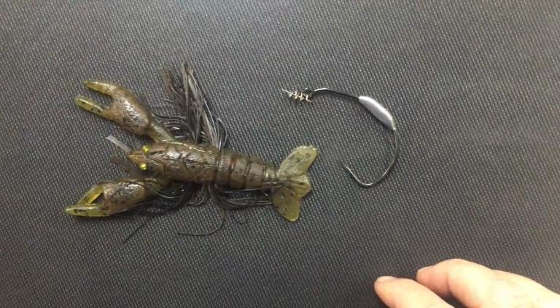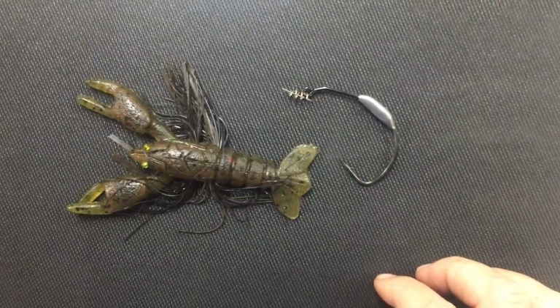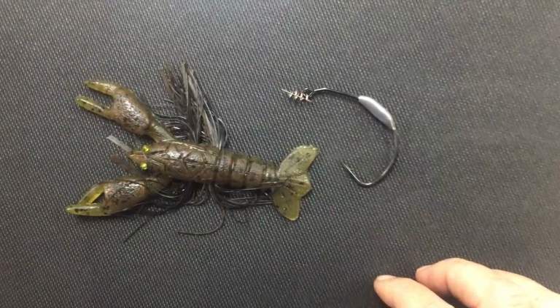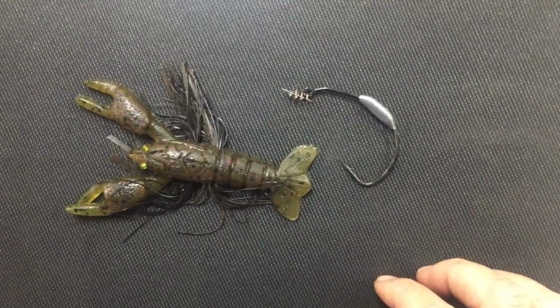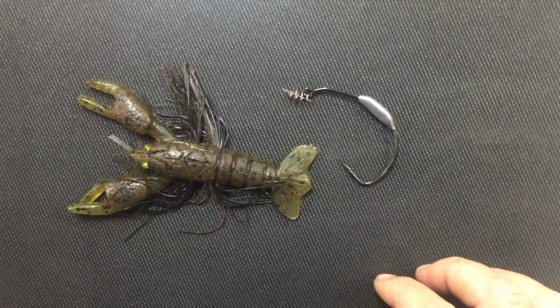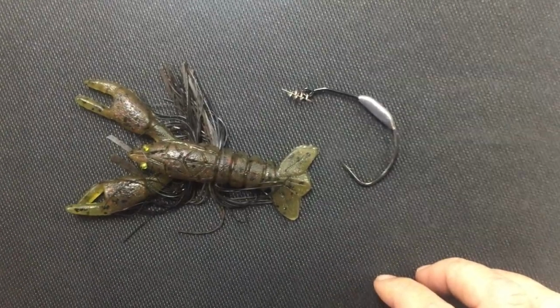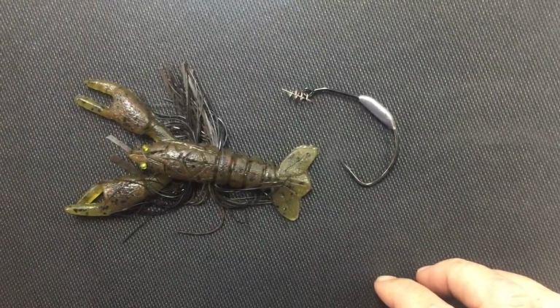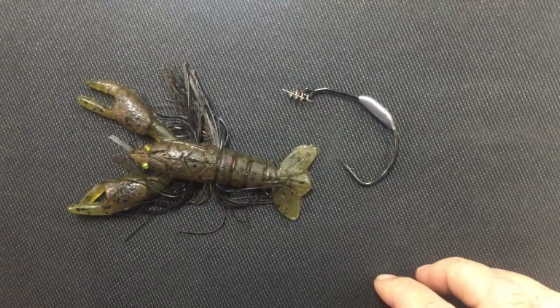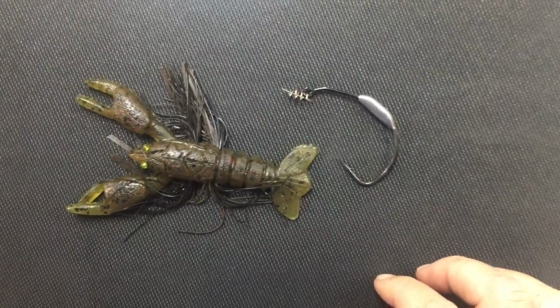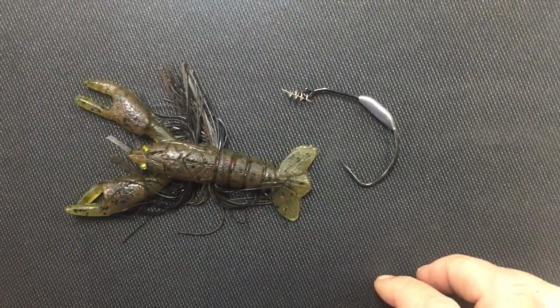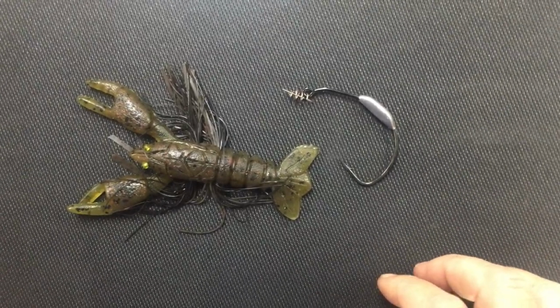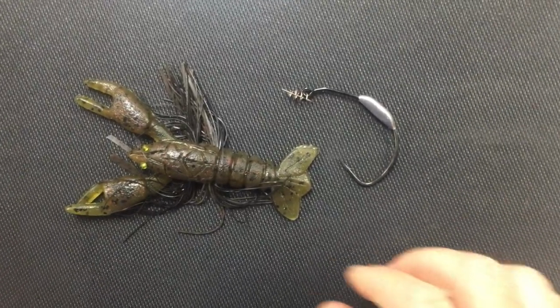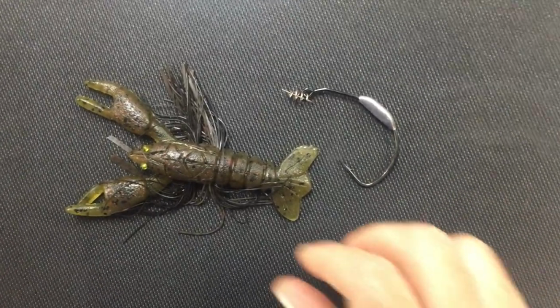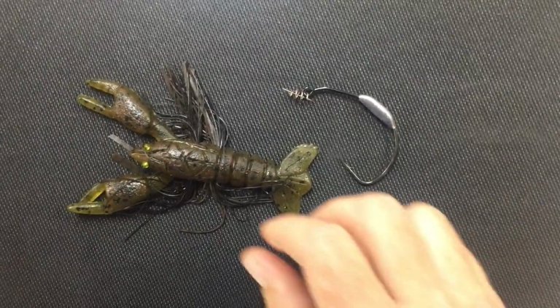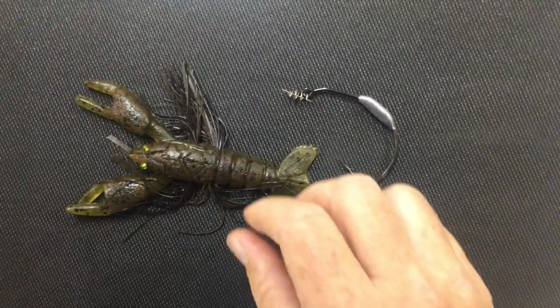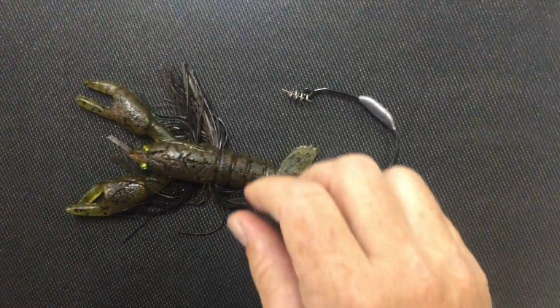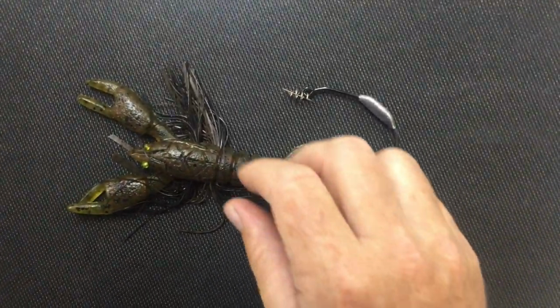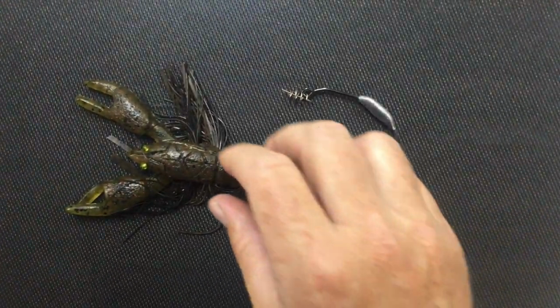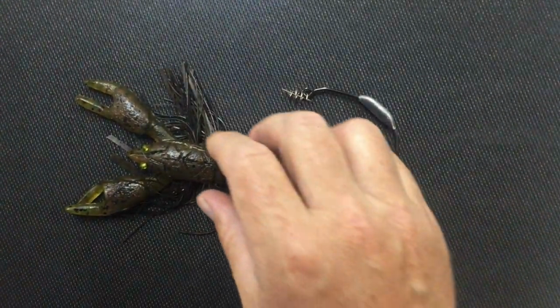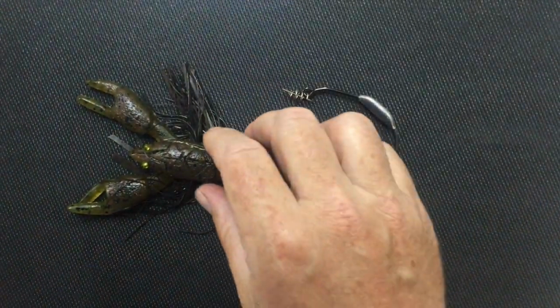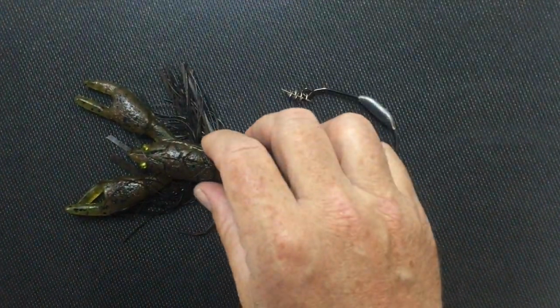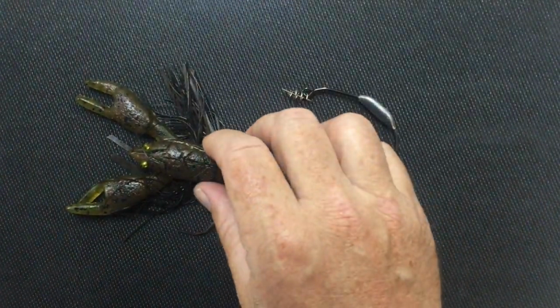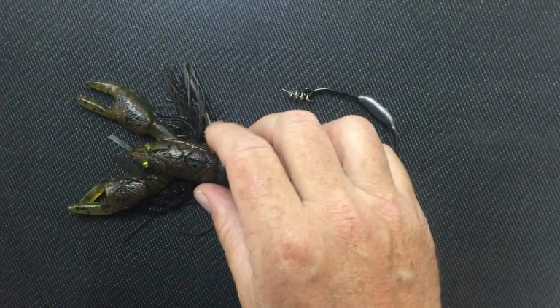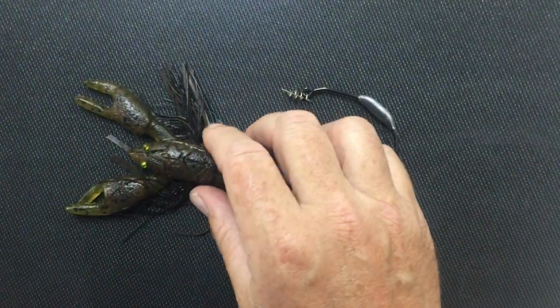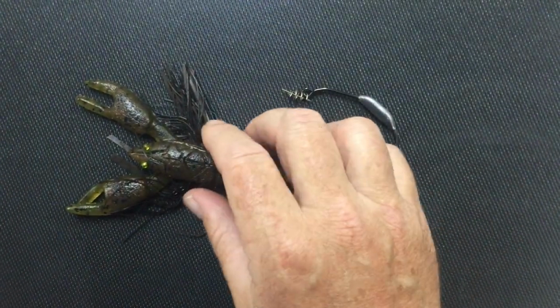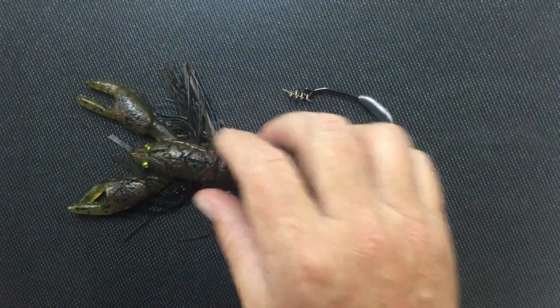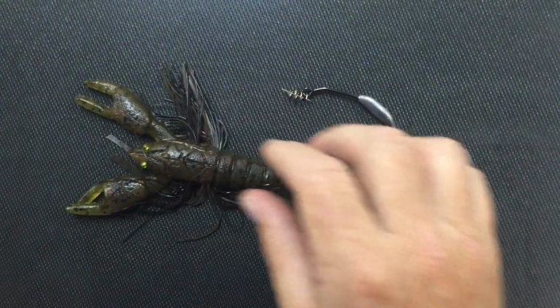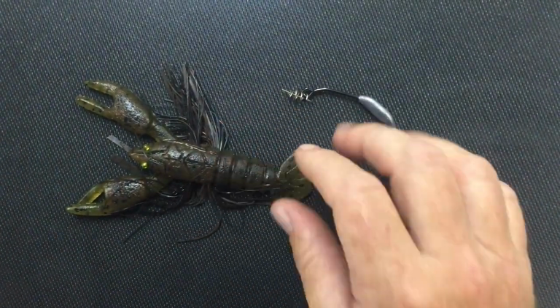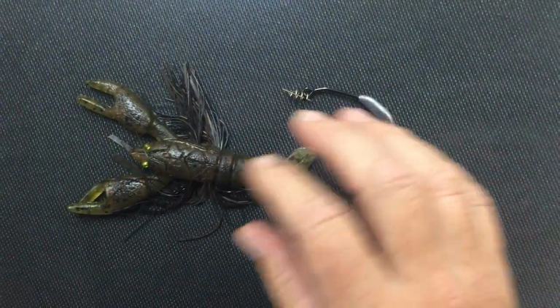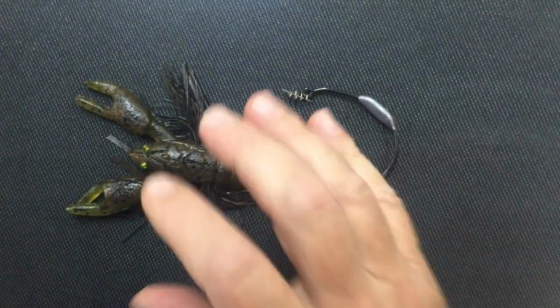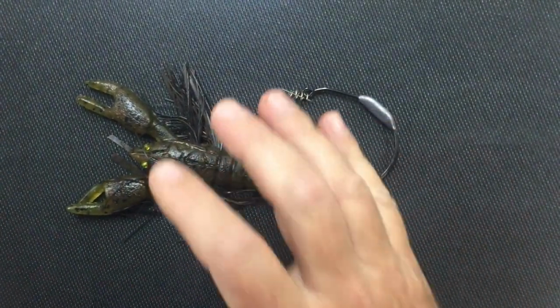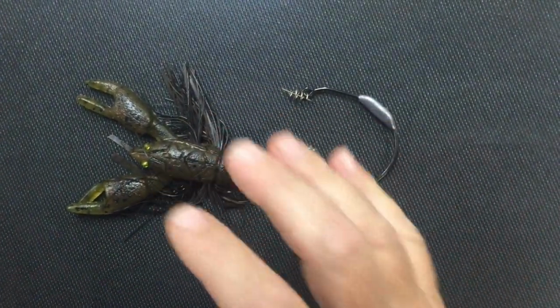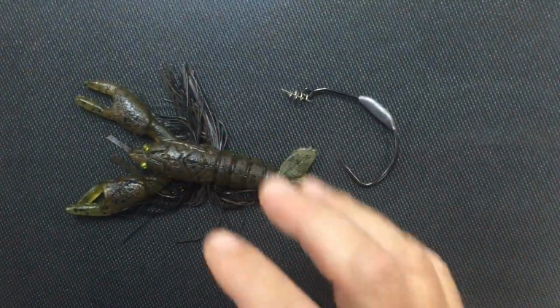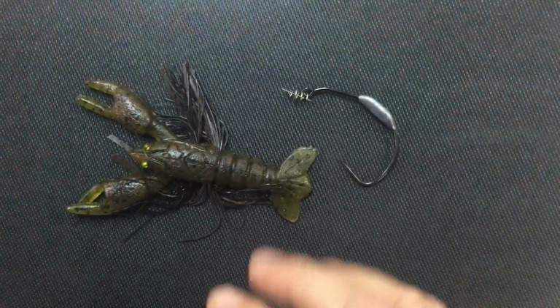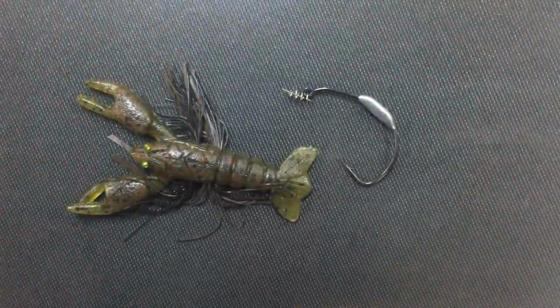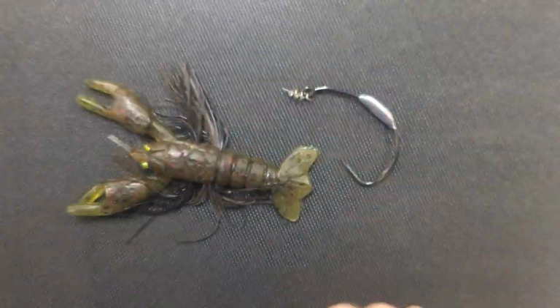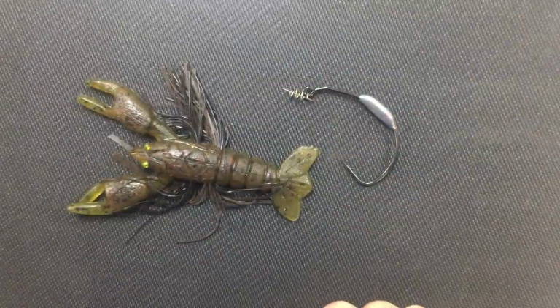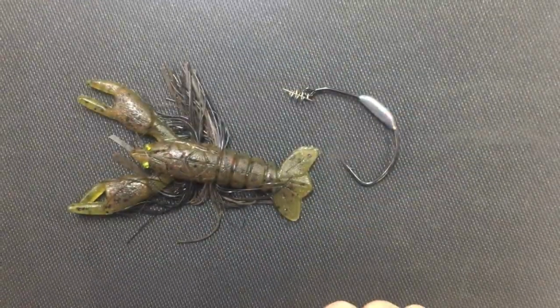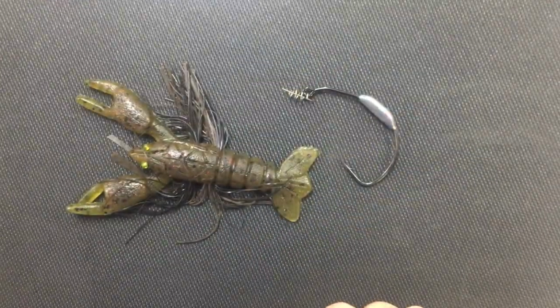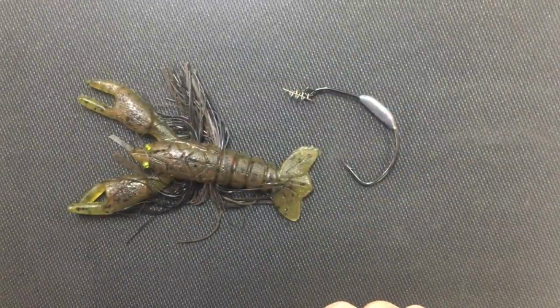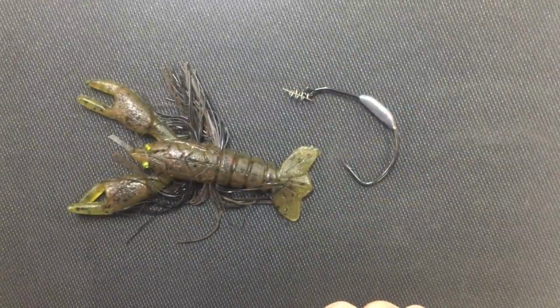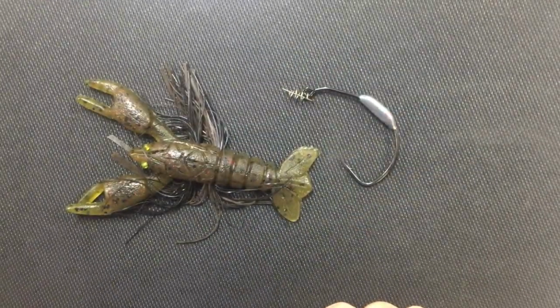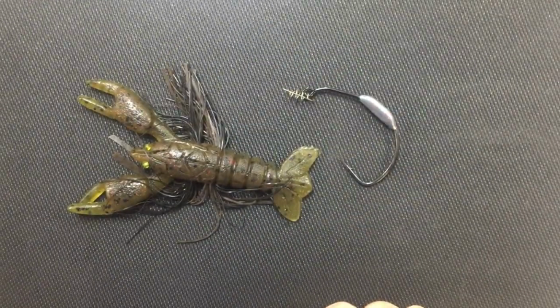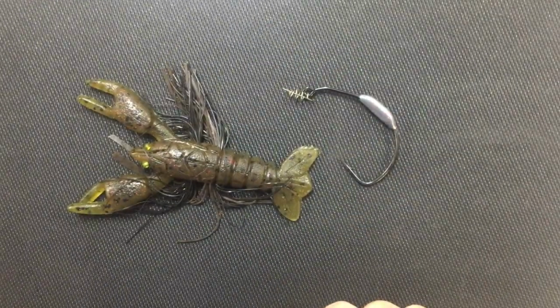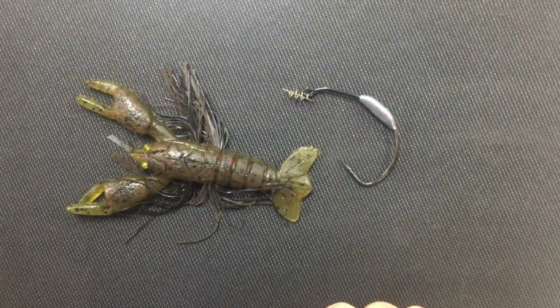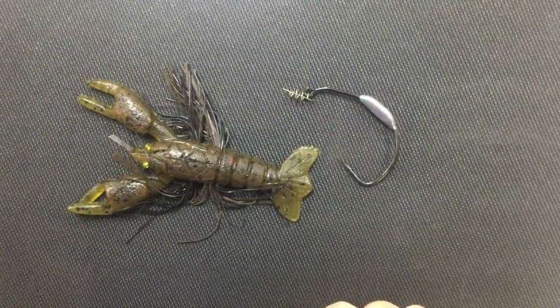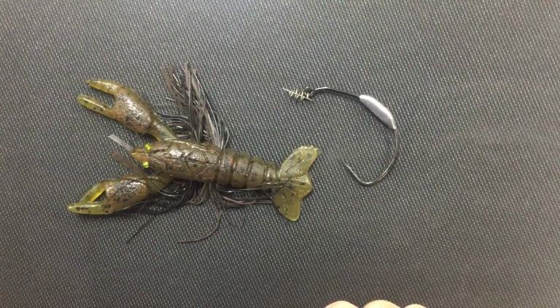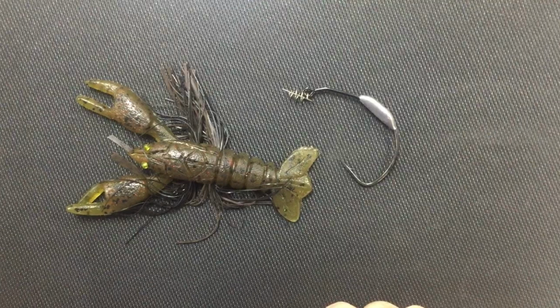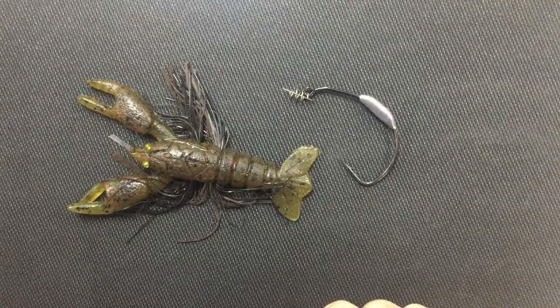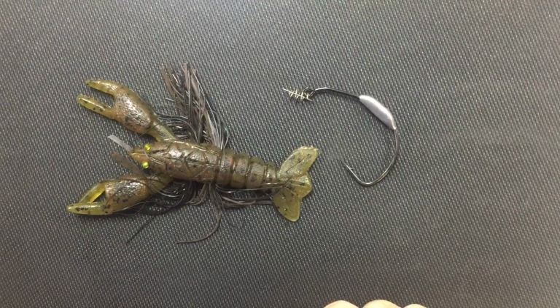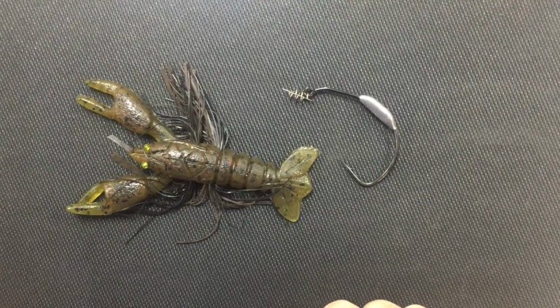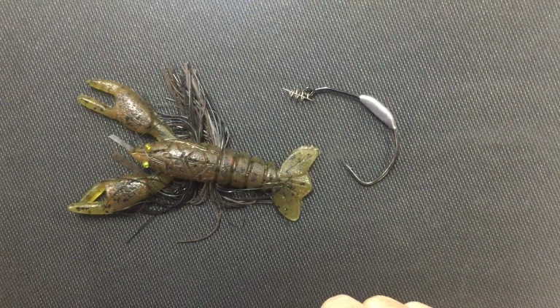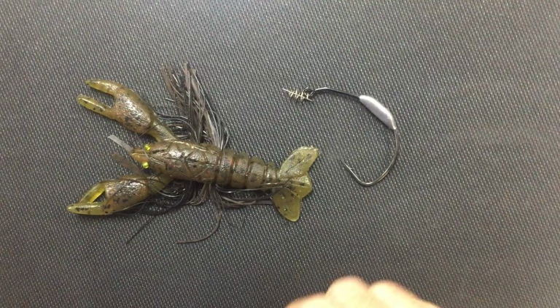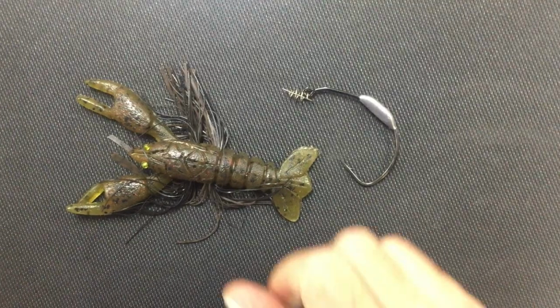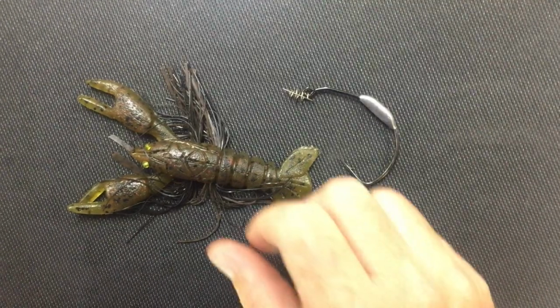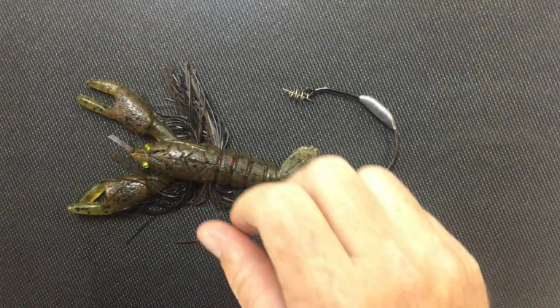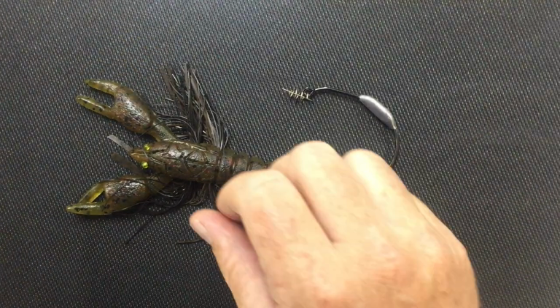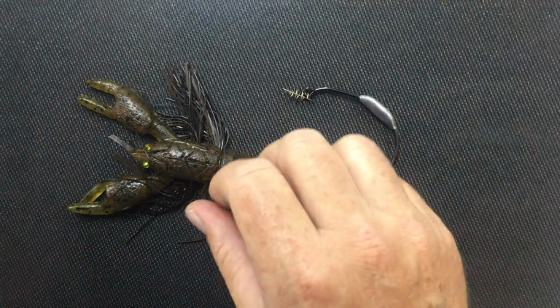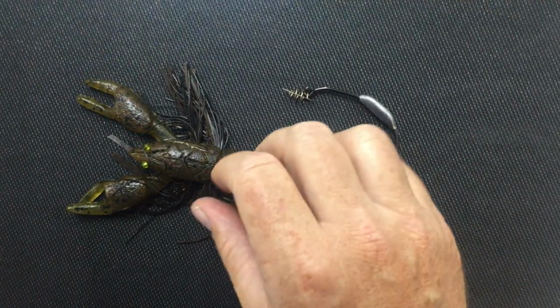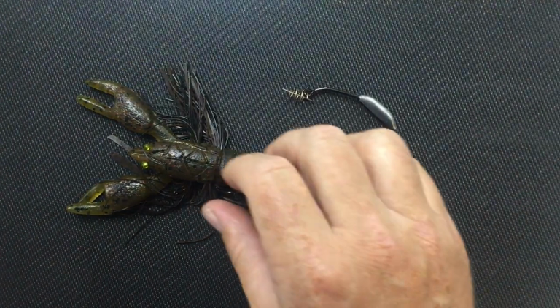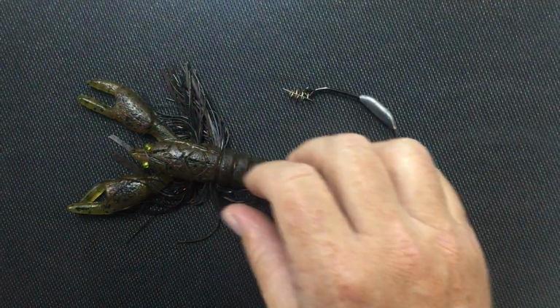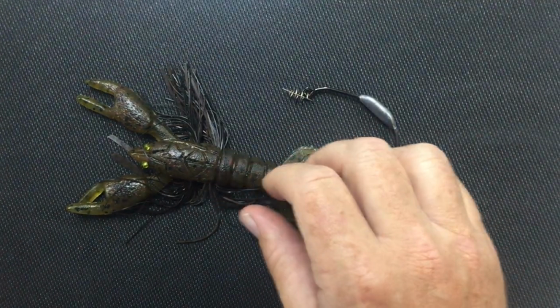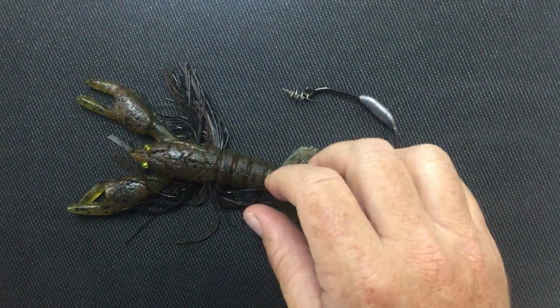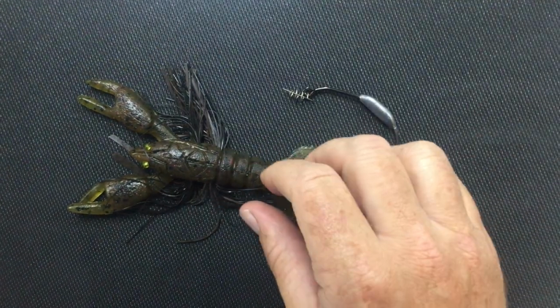Hey, Chad, Tackle Express. Mike from Dead Horse Baits makes a great craw bait called the Lone Star Bait.